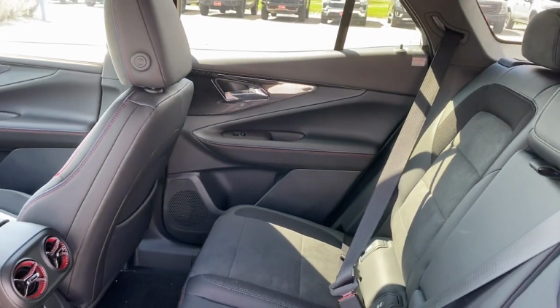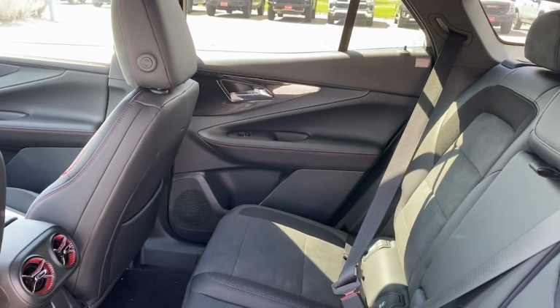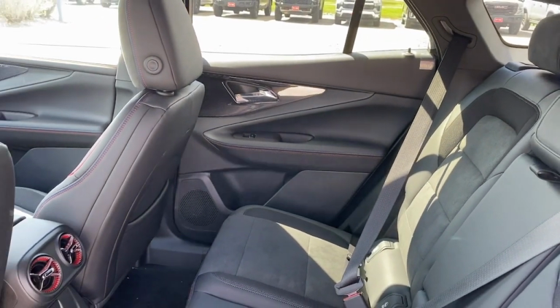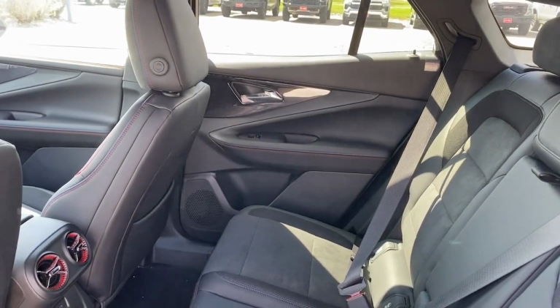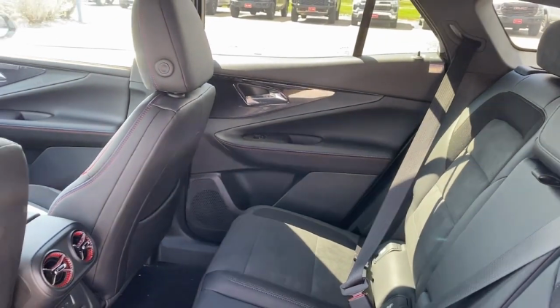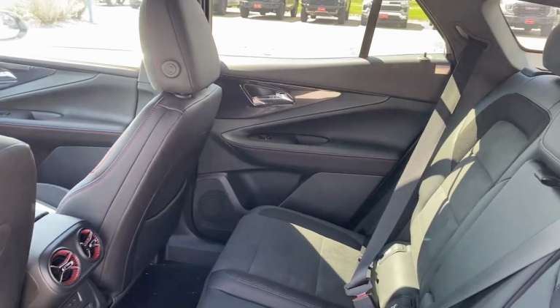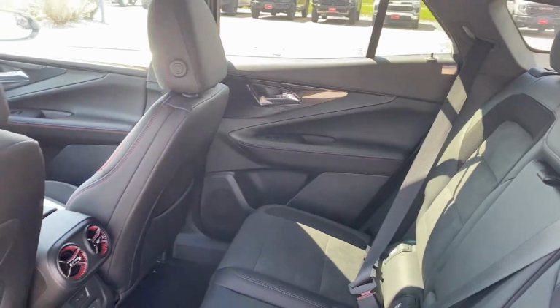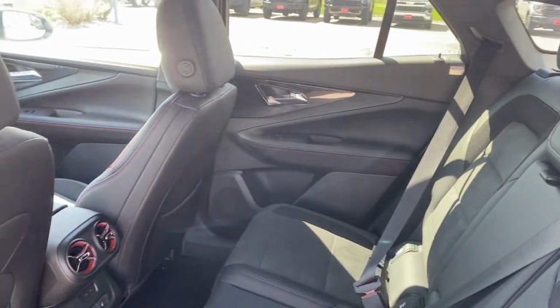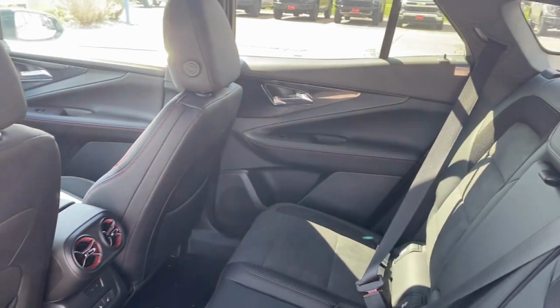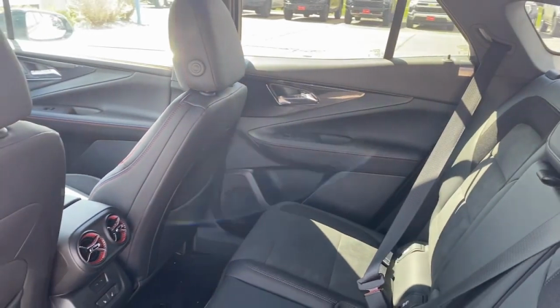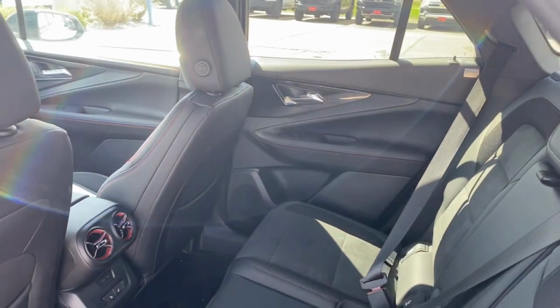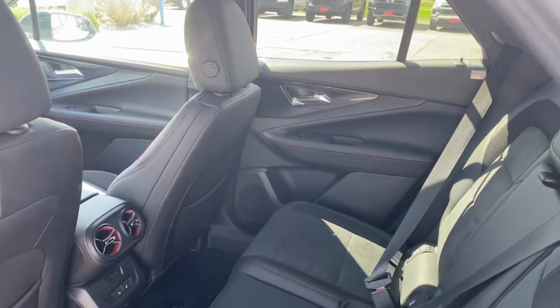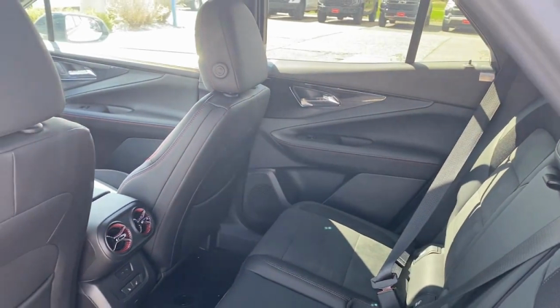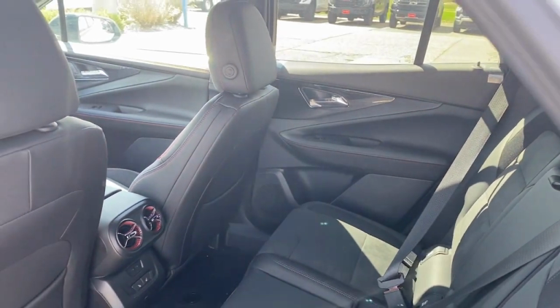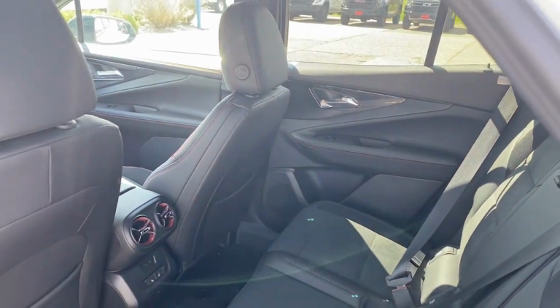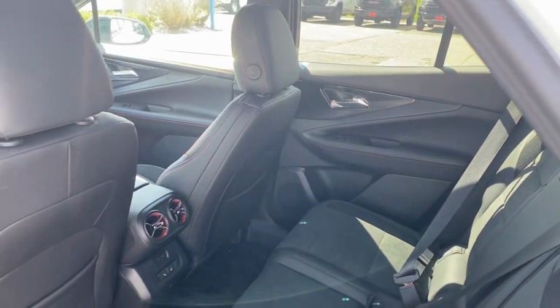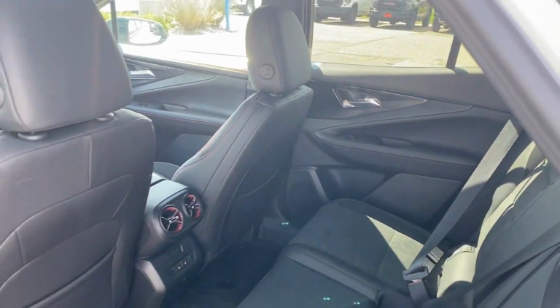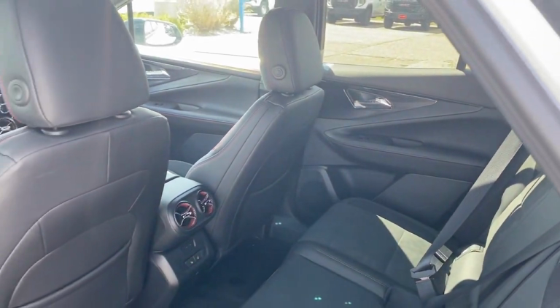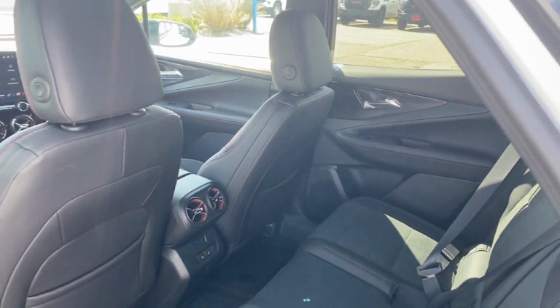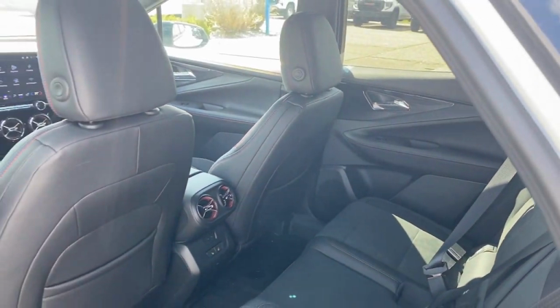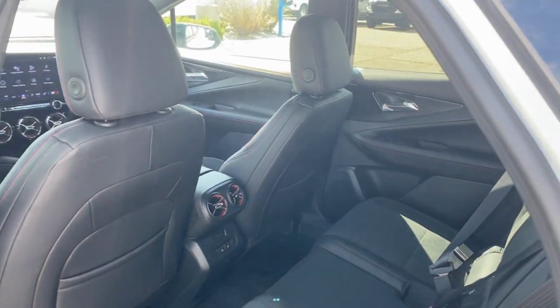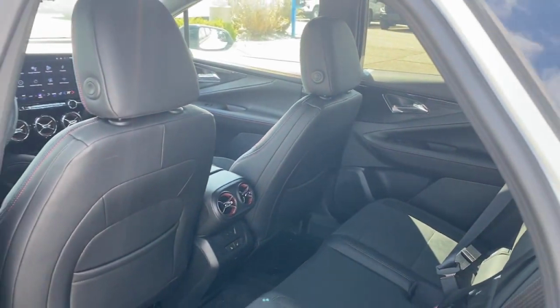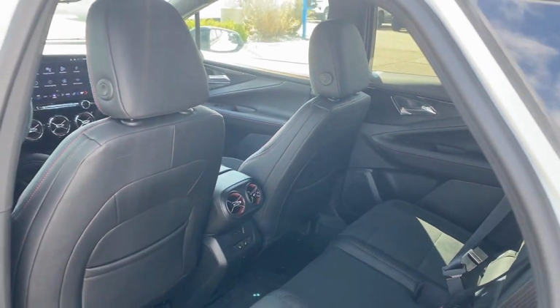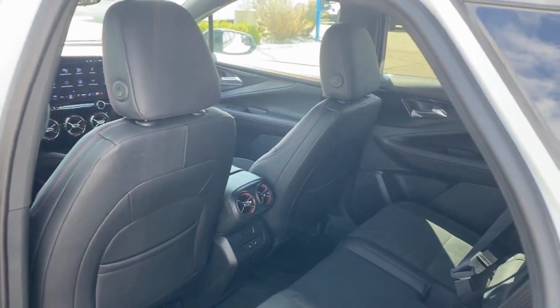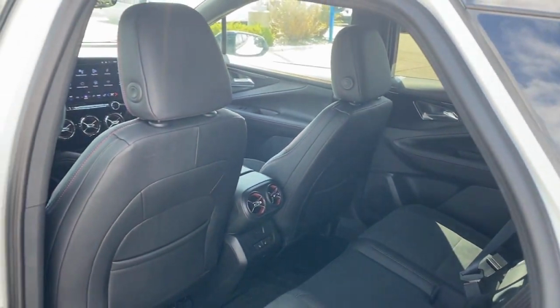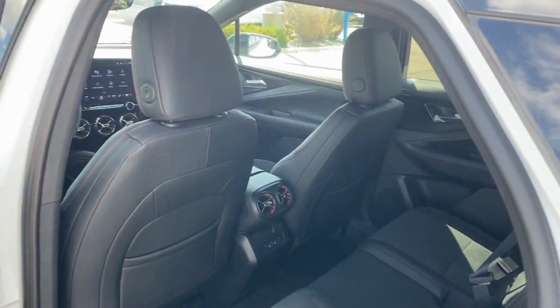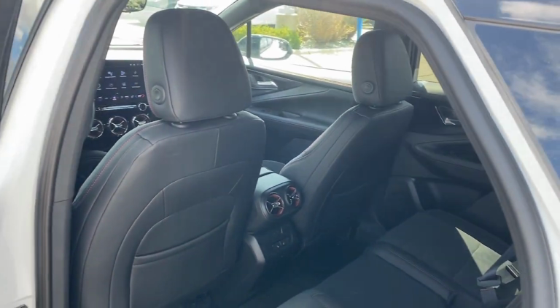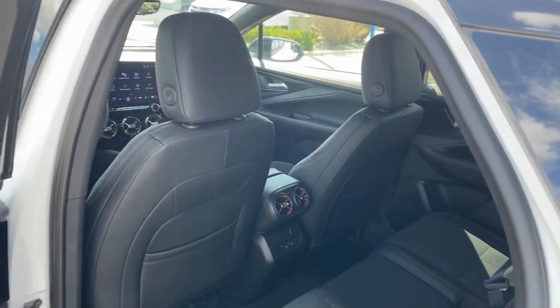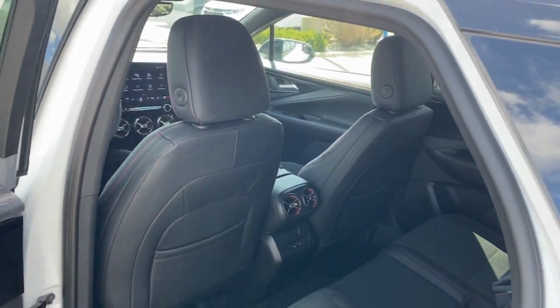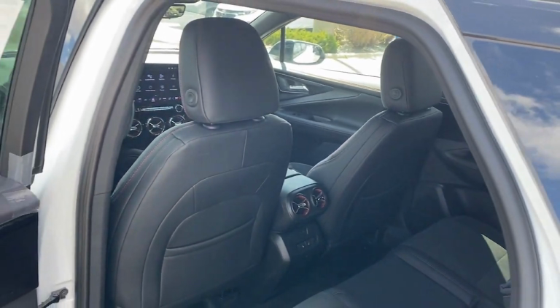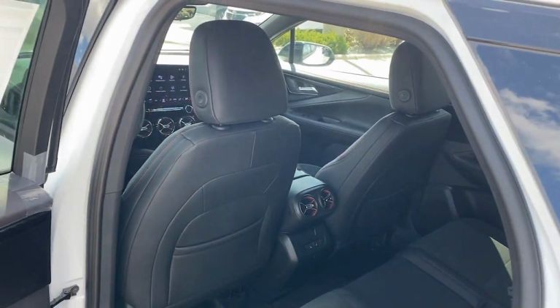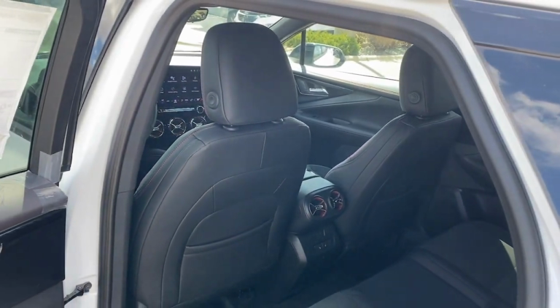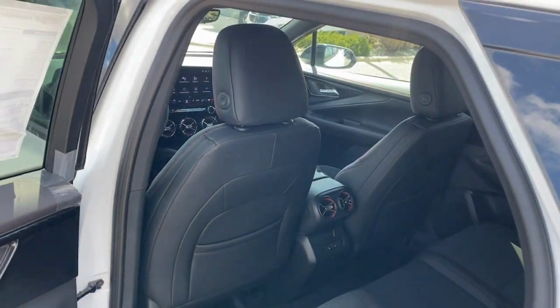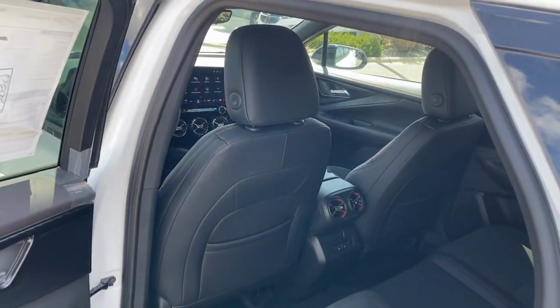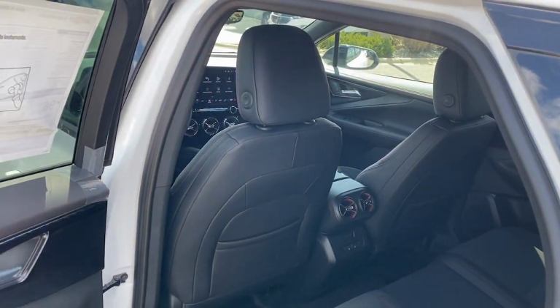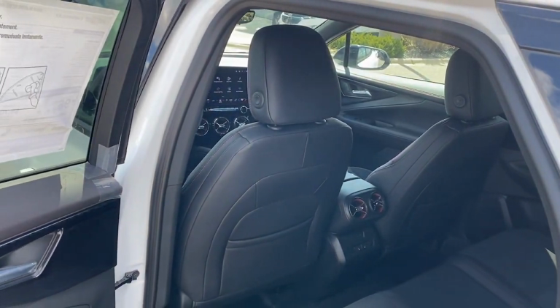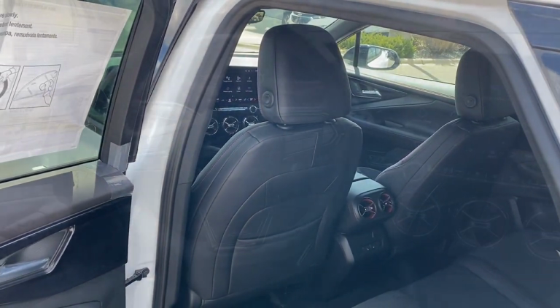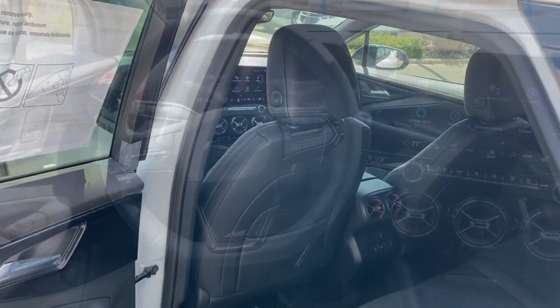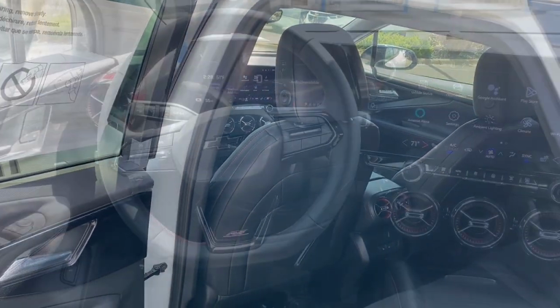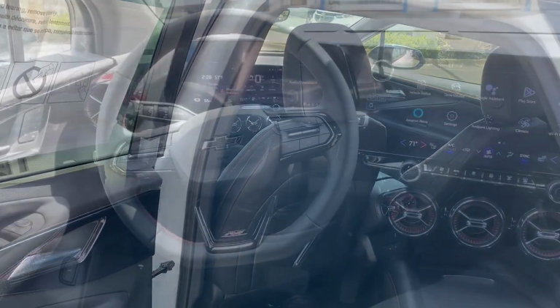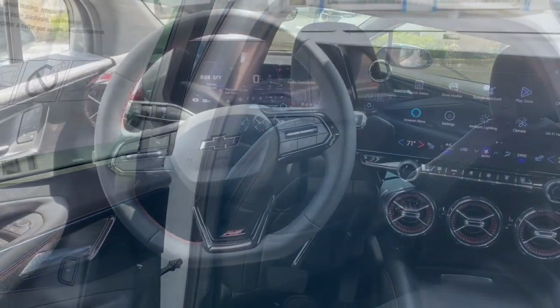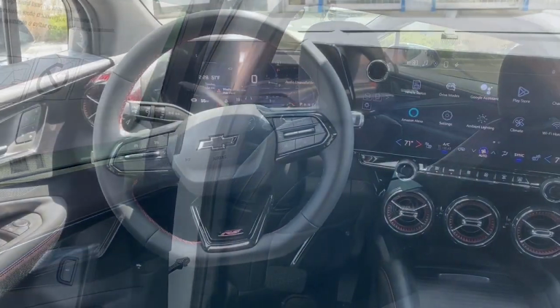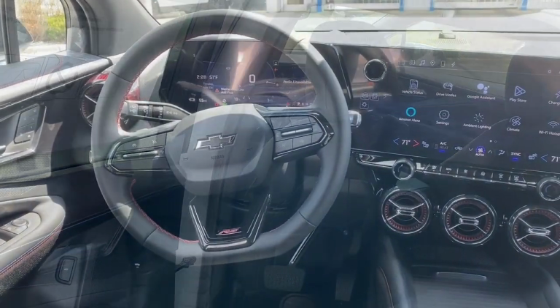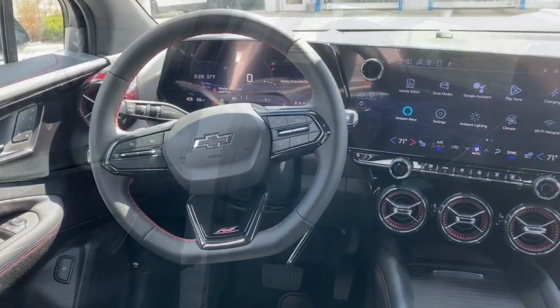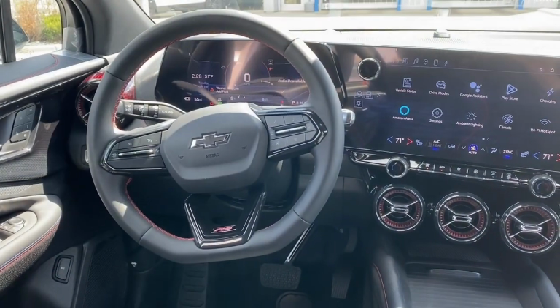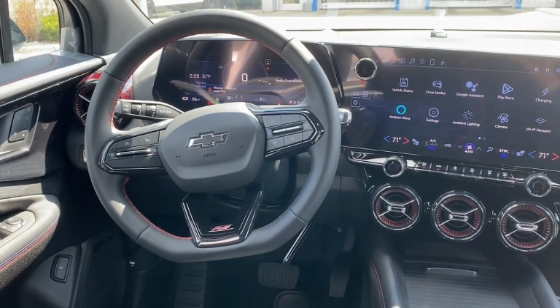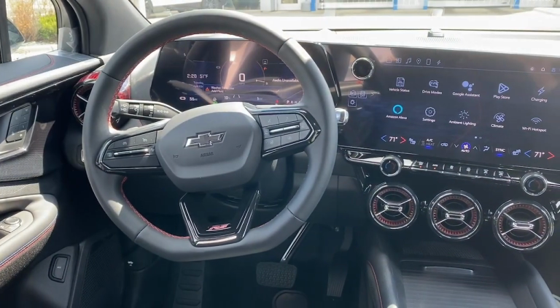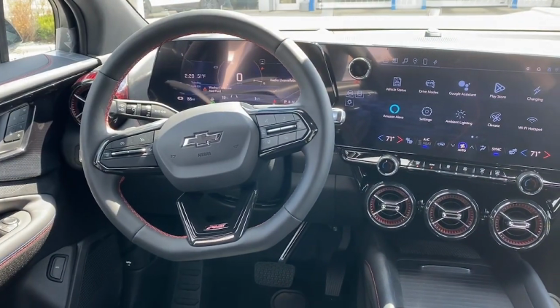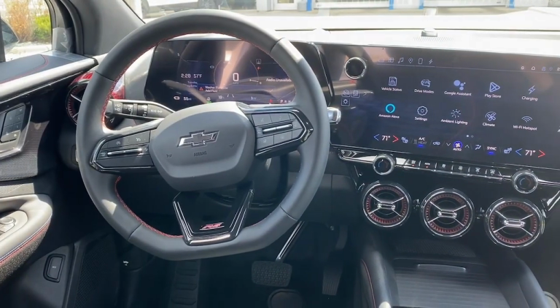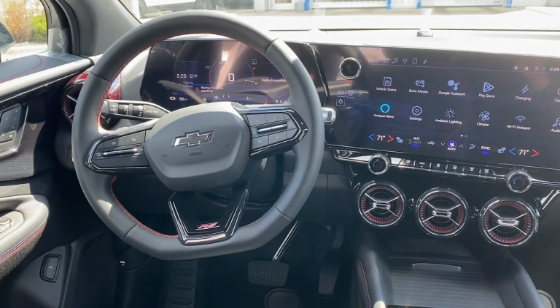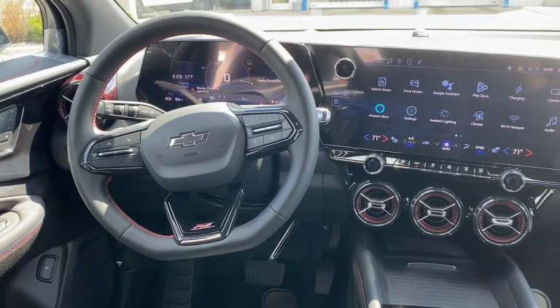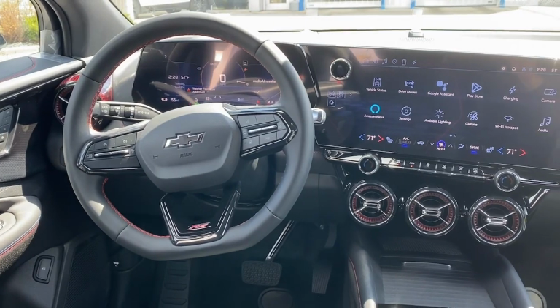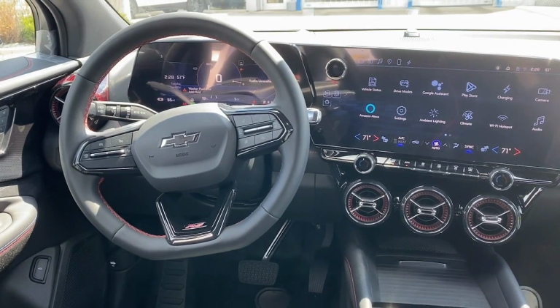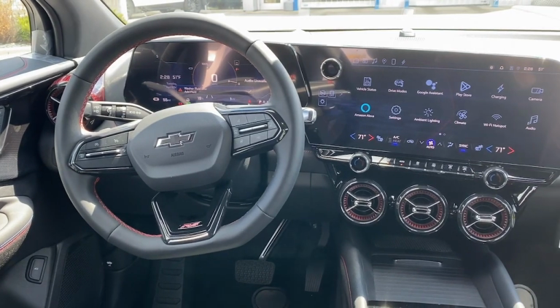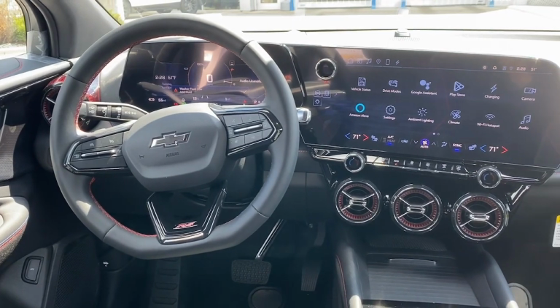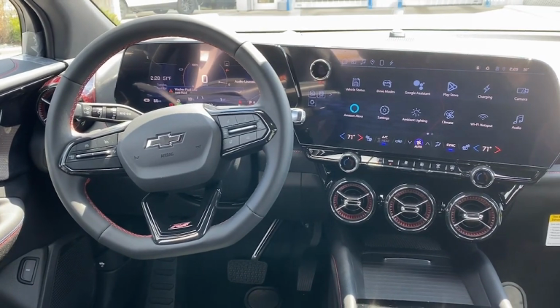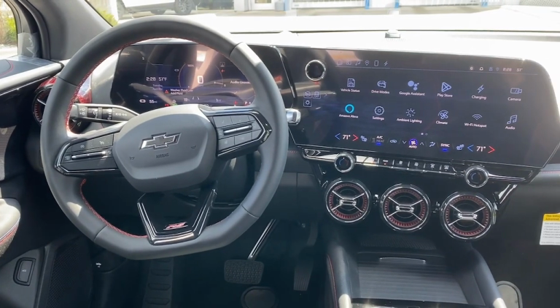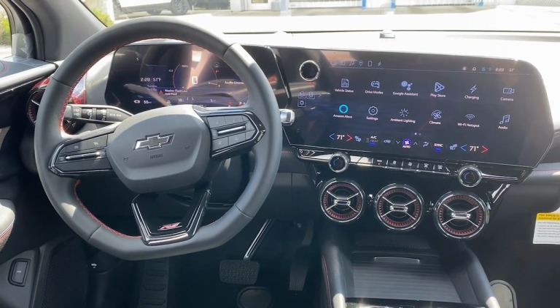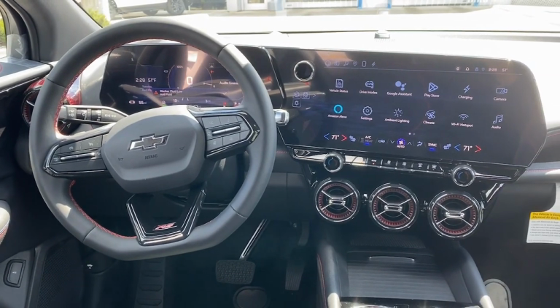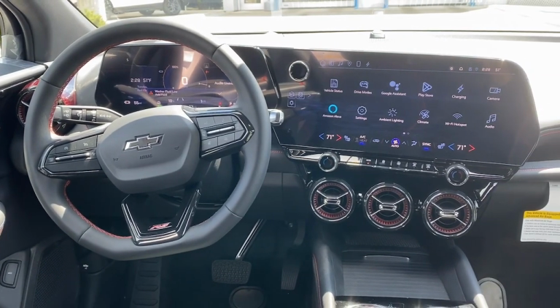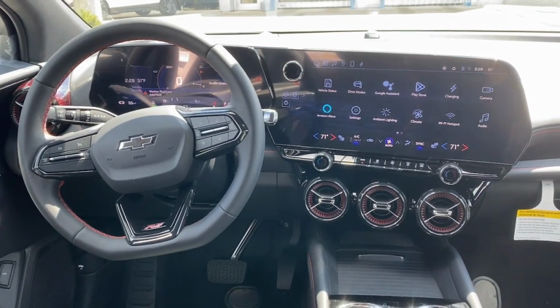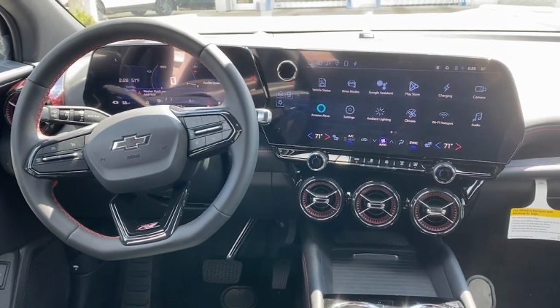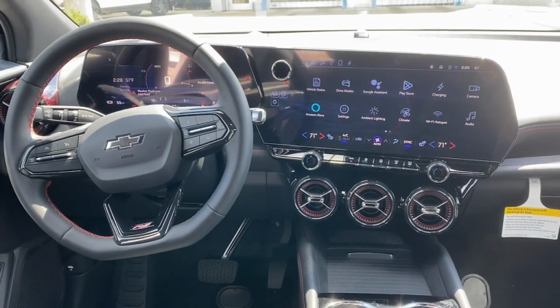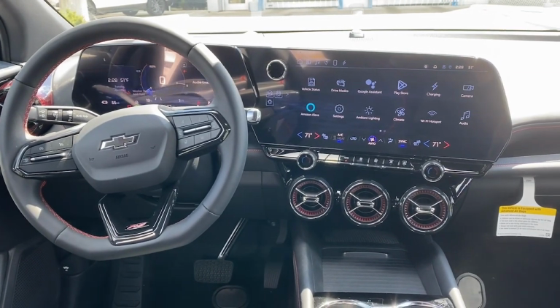Heated steering wheel, head-up display, pre-collision system, intelligent auto on-off high beams, lane departure warning.